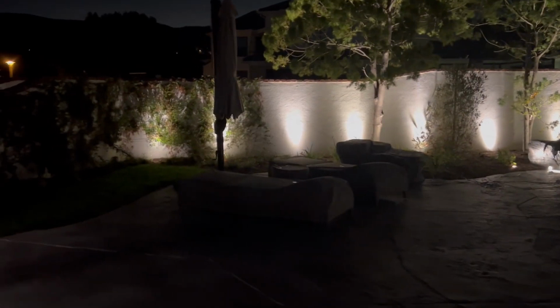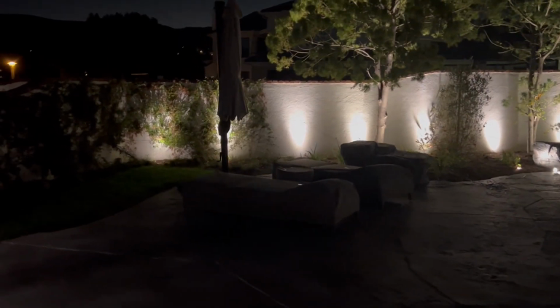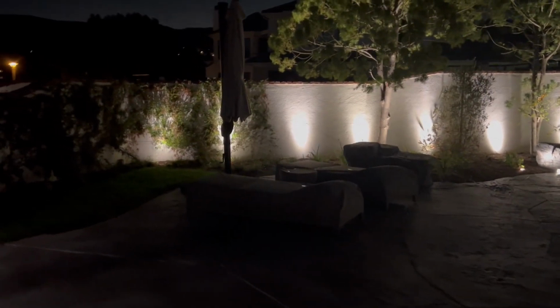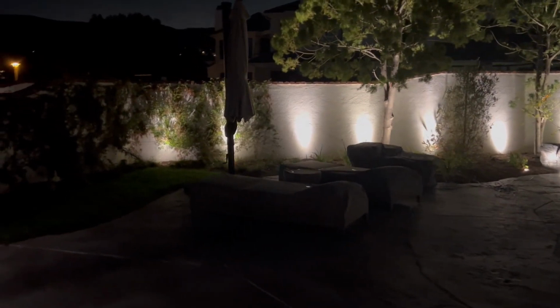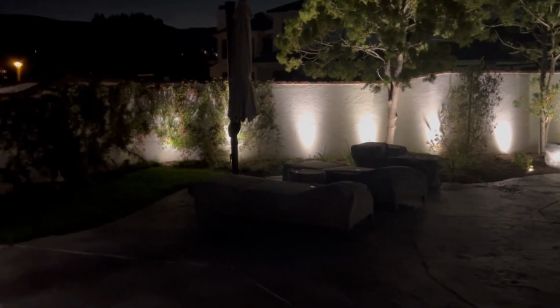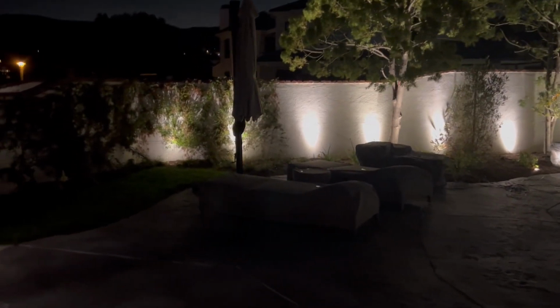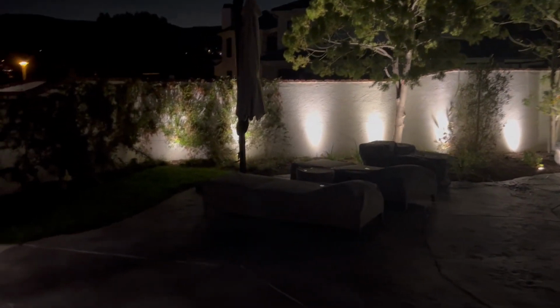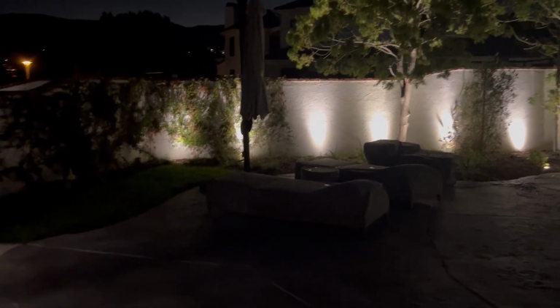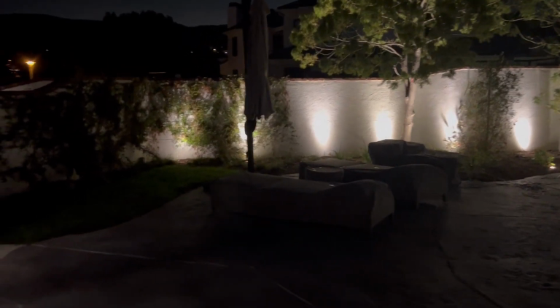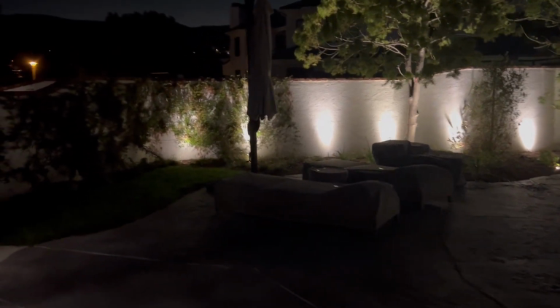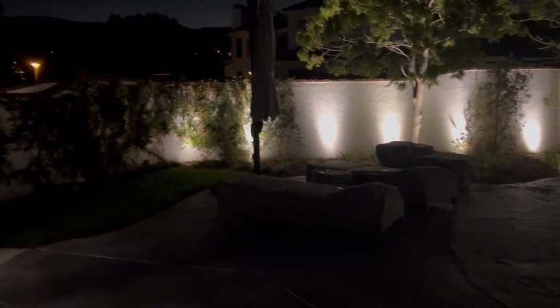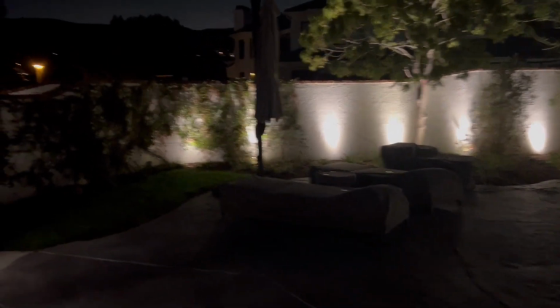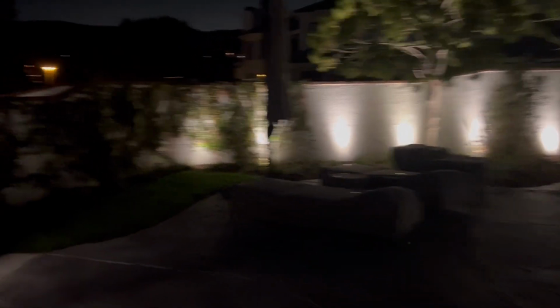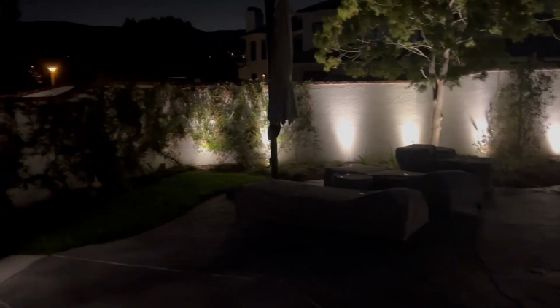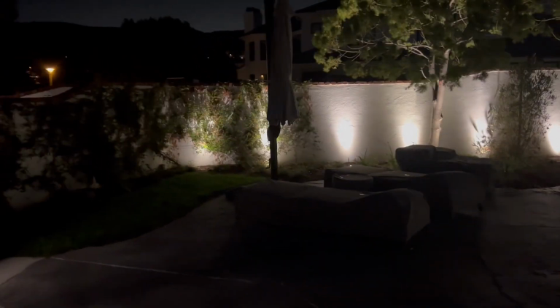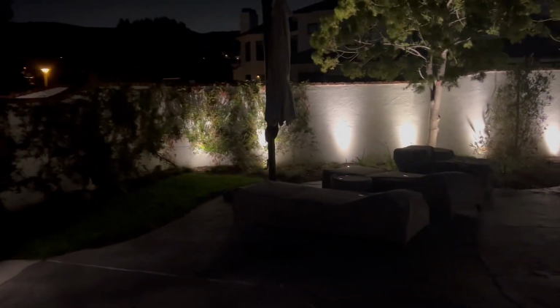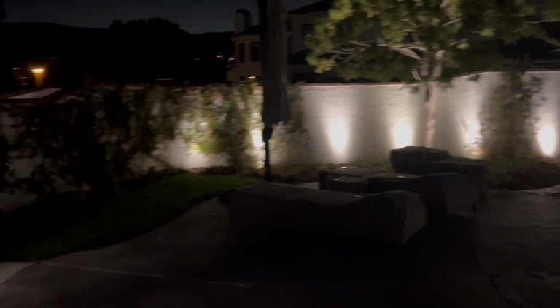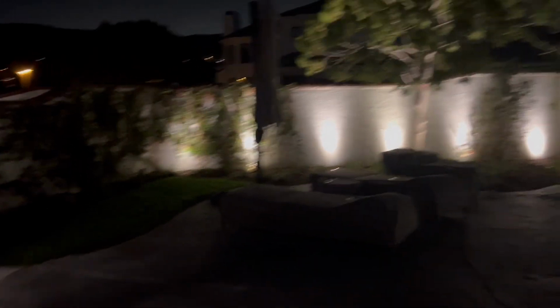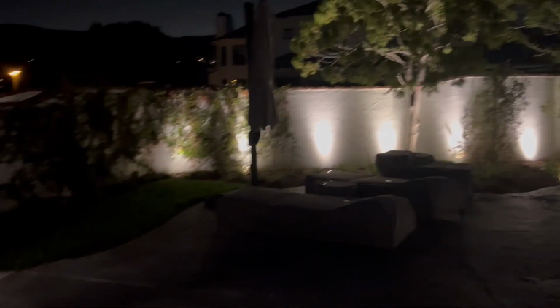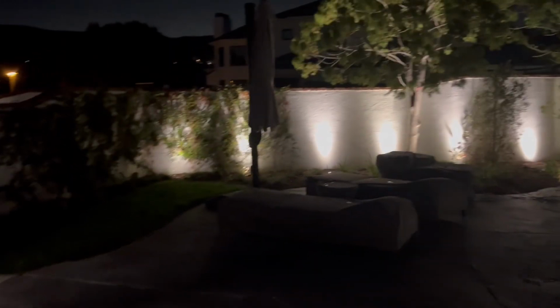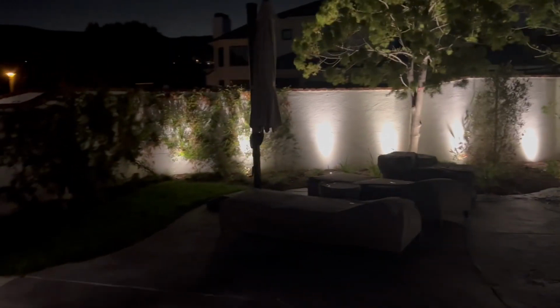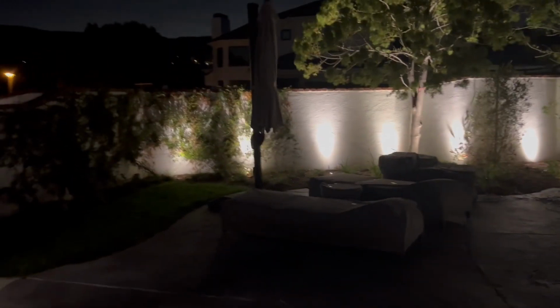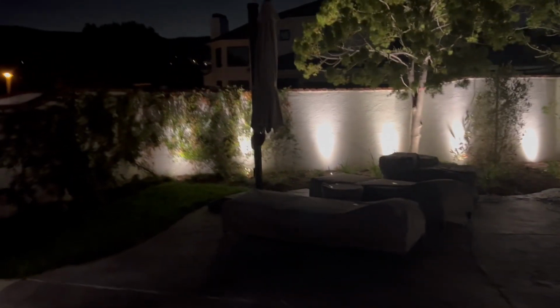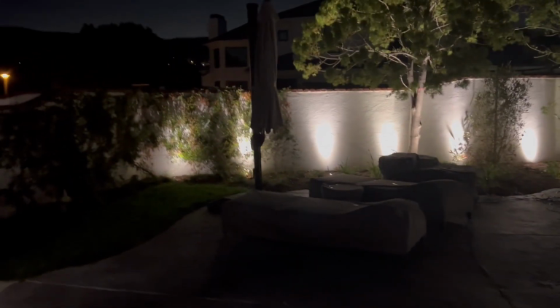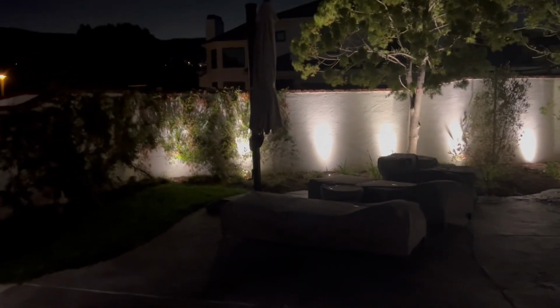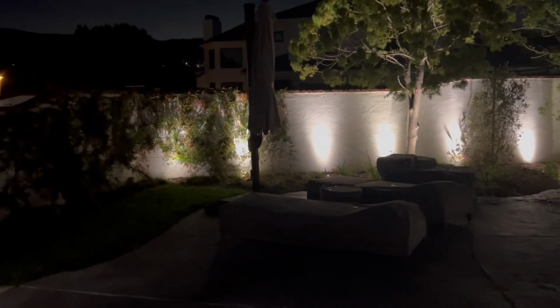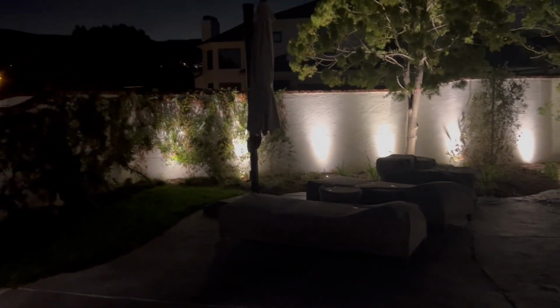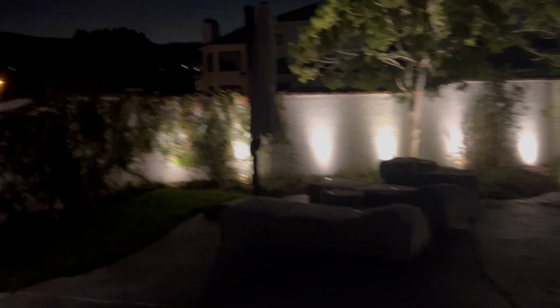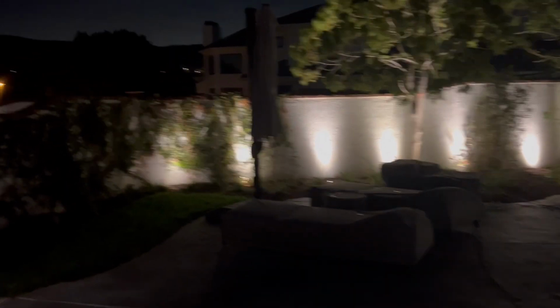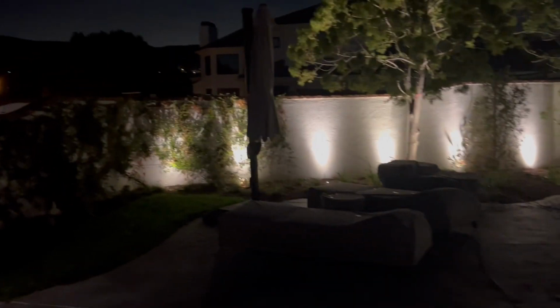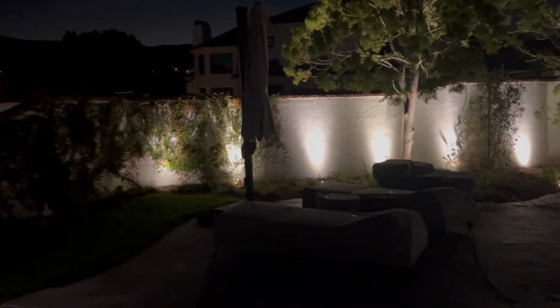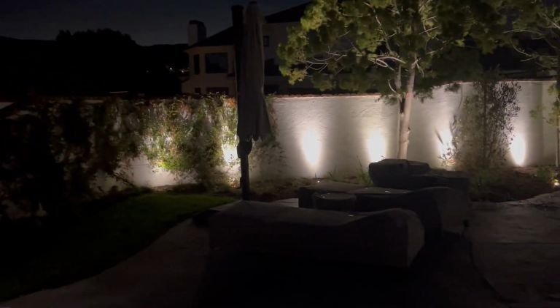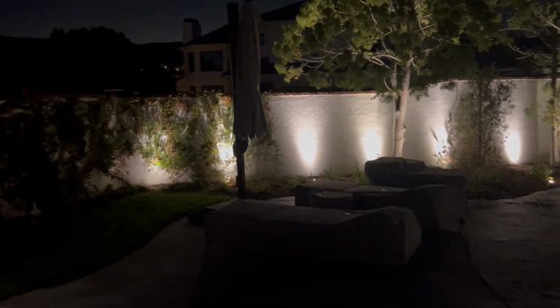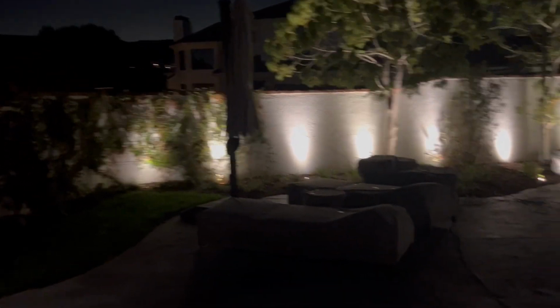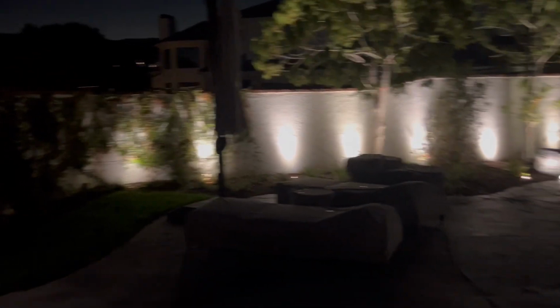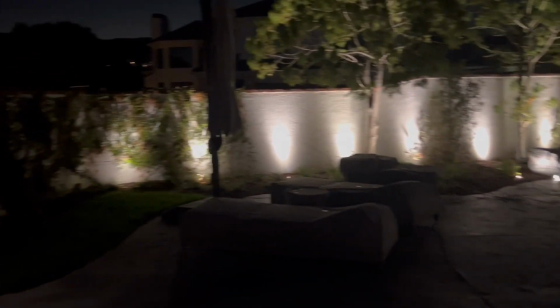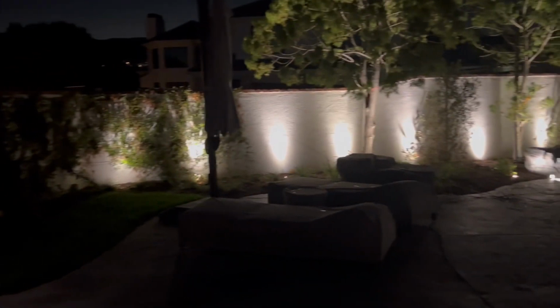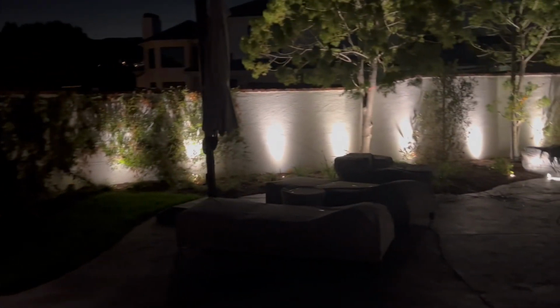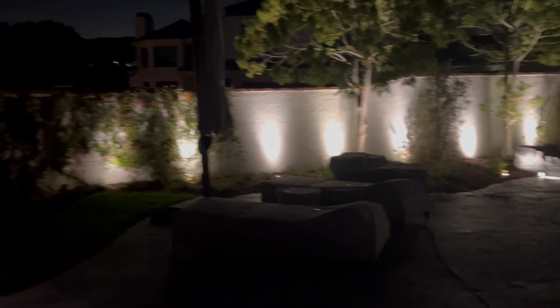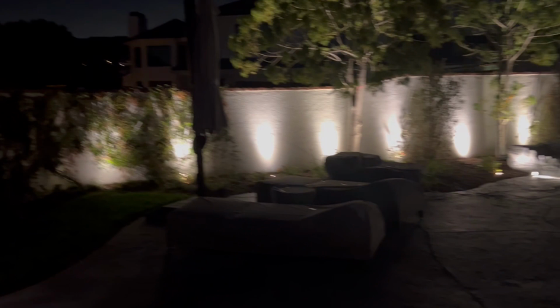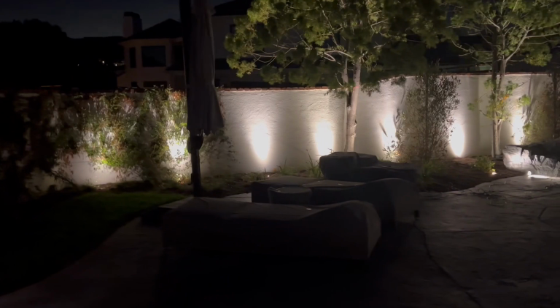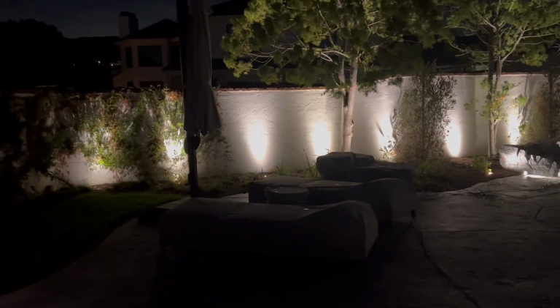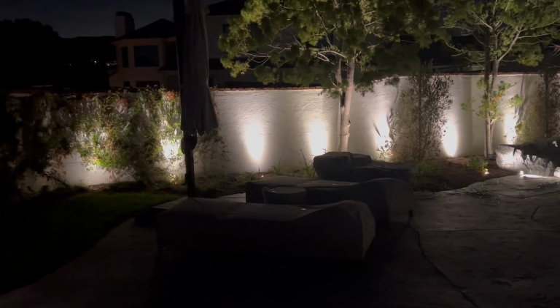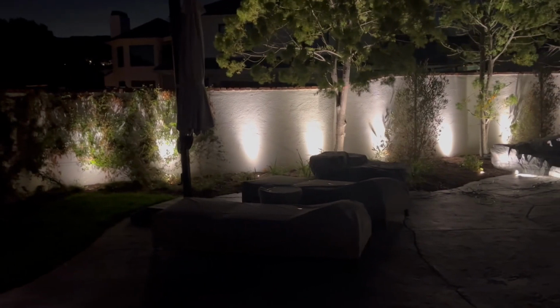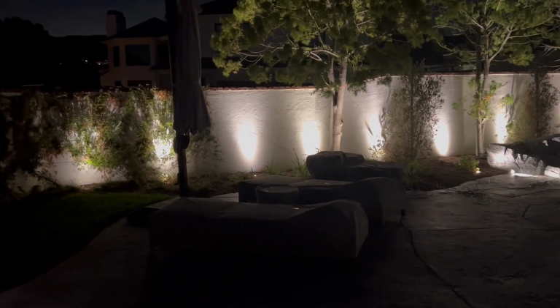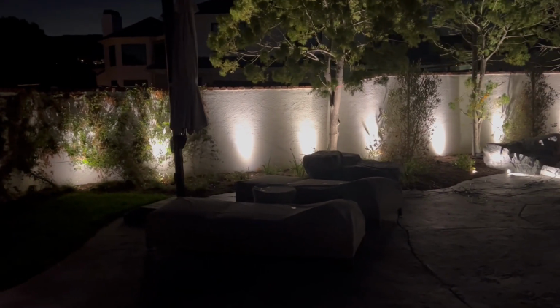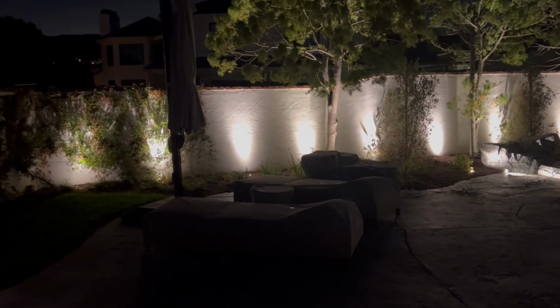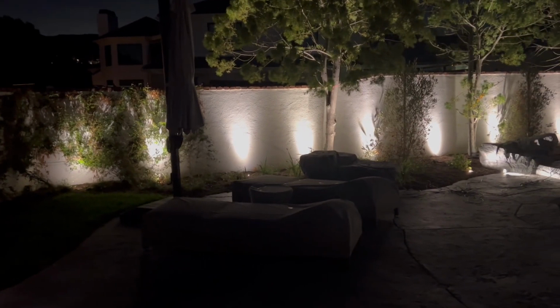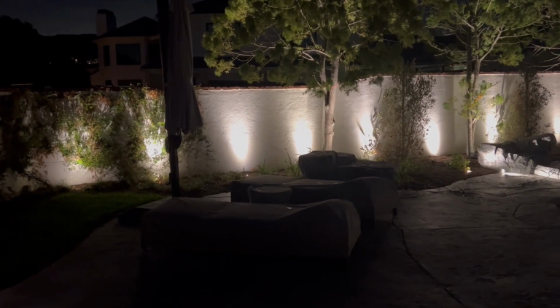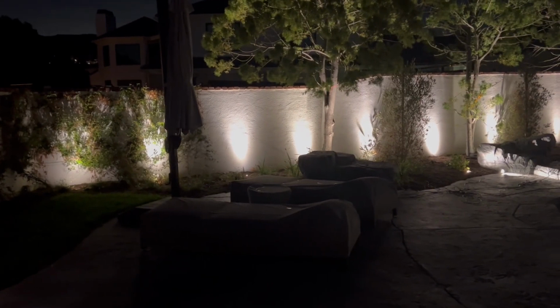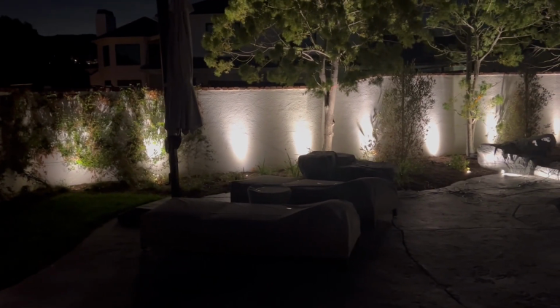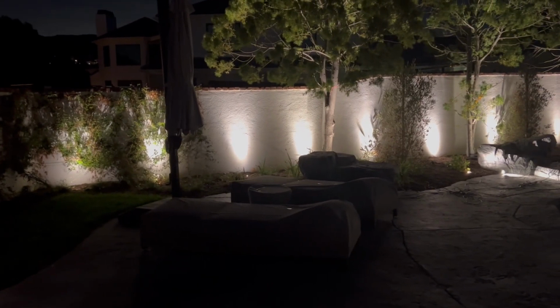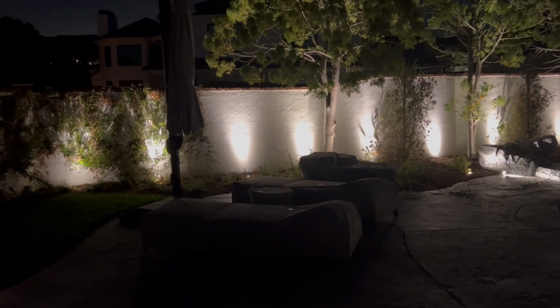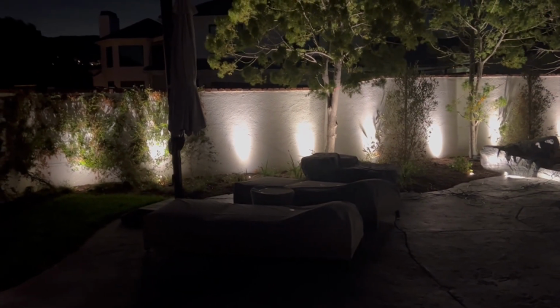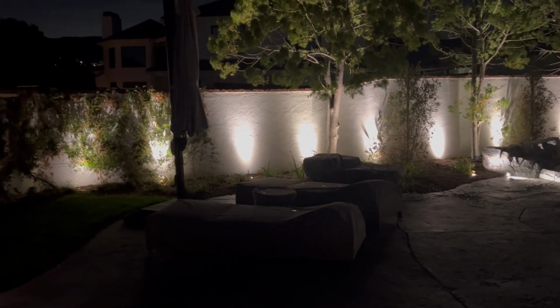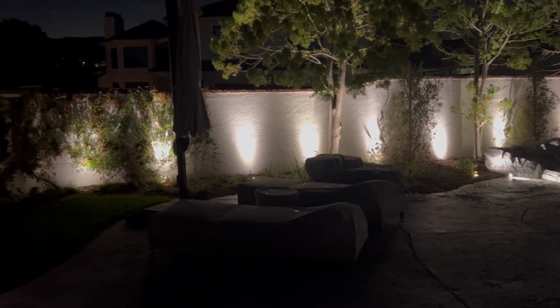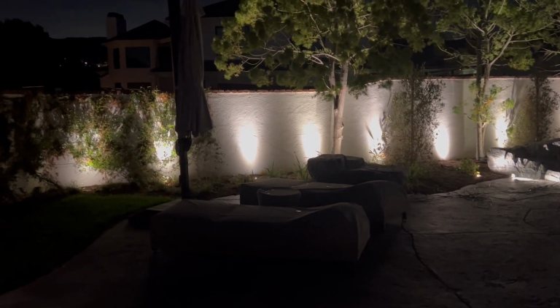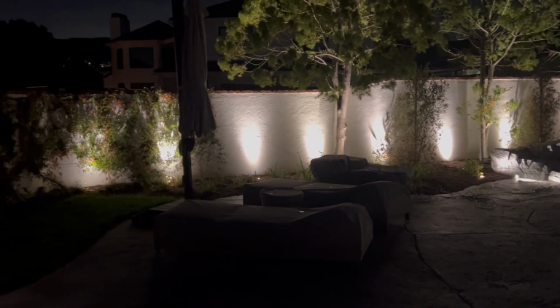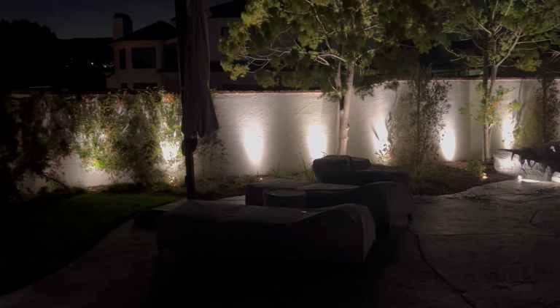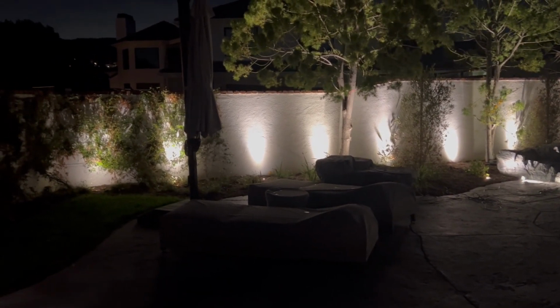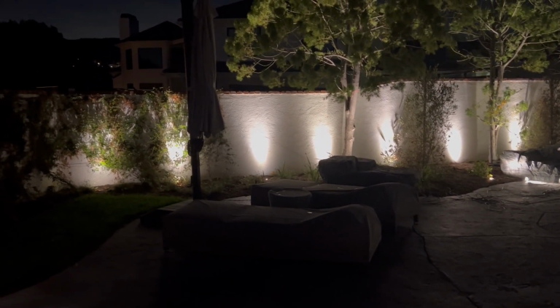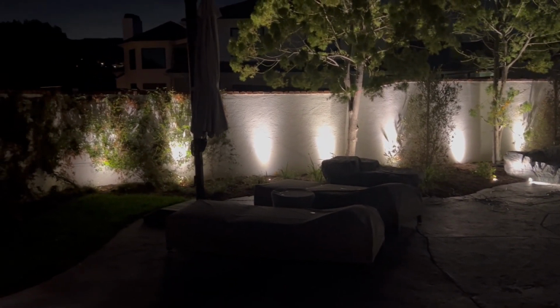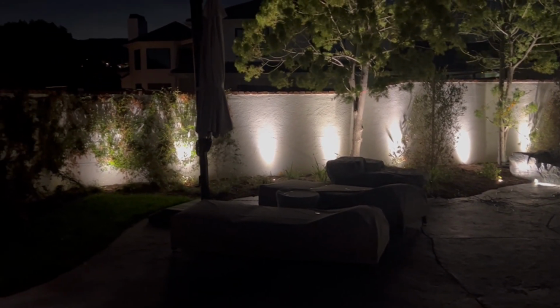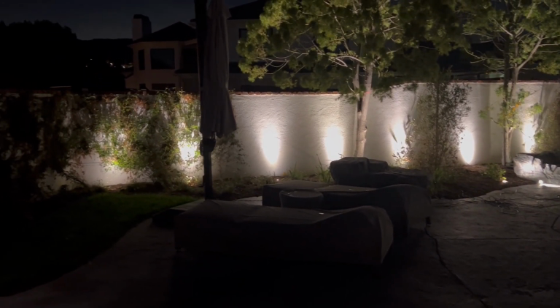This video is for Jim Bogenreif in Yorba Linda — Landscape Lighting Demonstration Night, Explanation of Design.